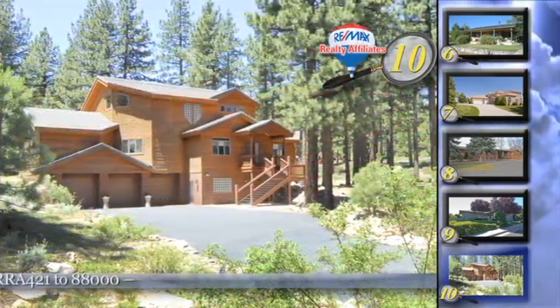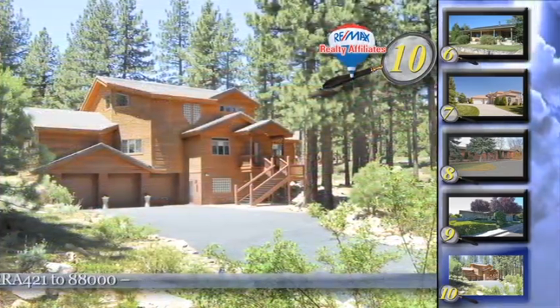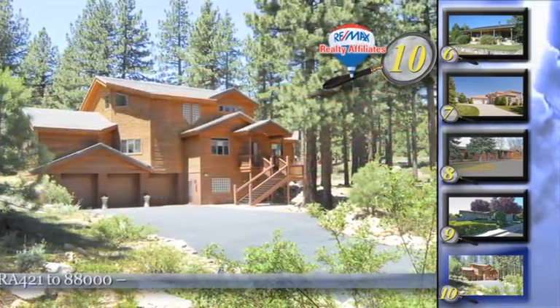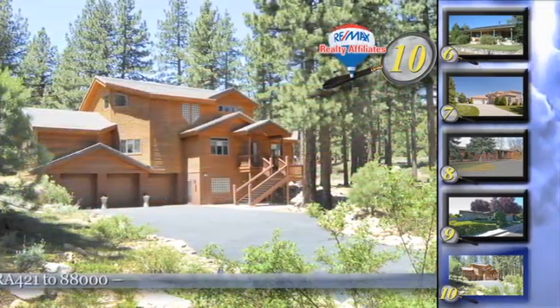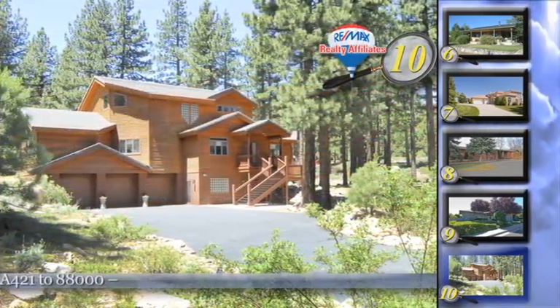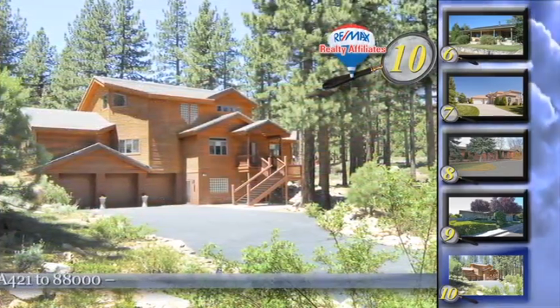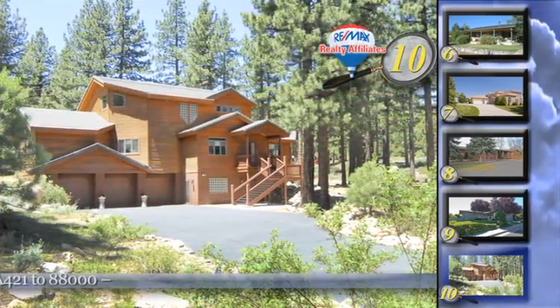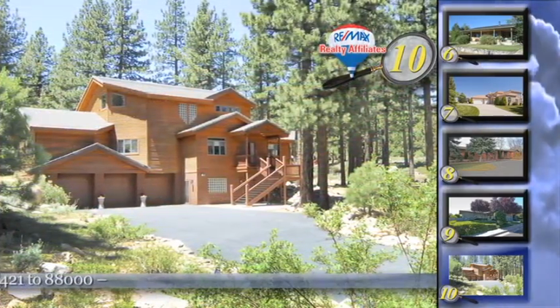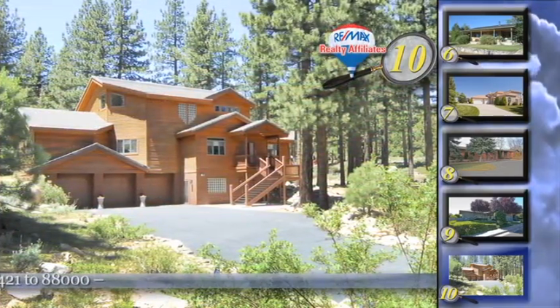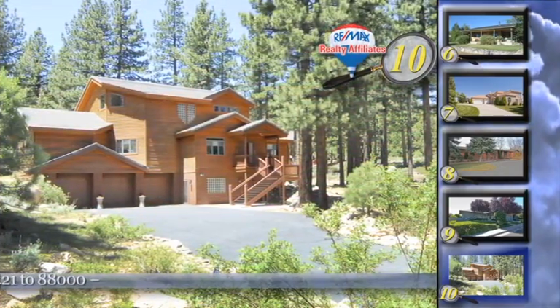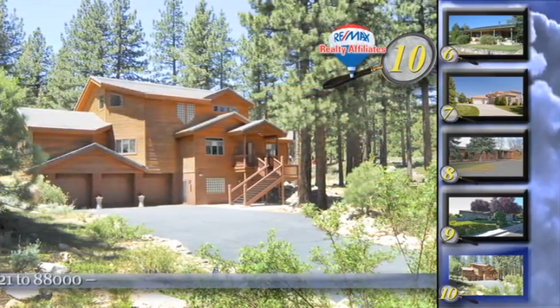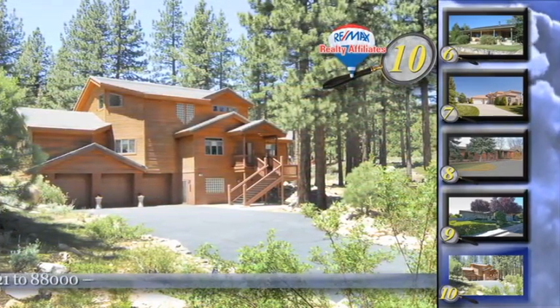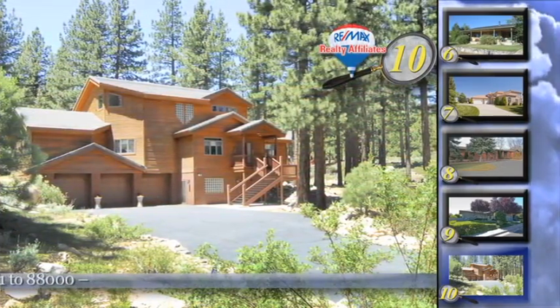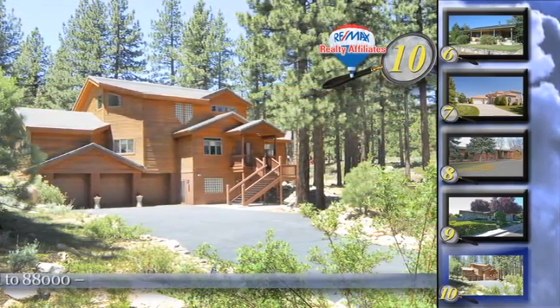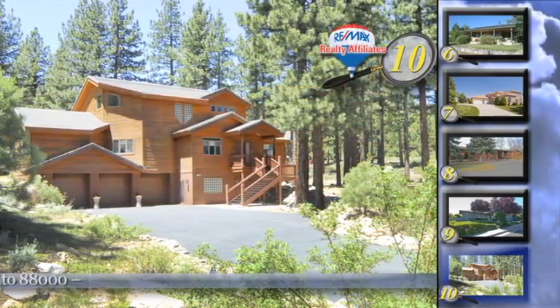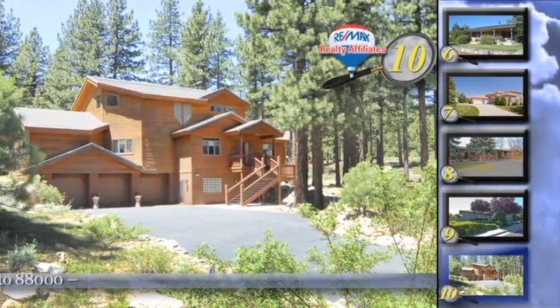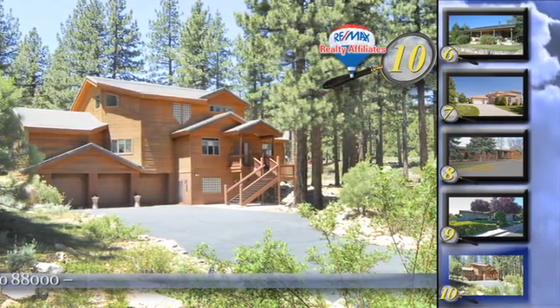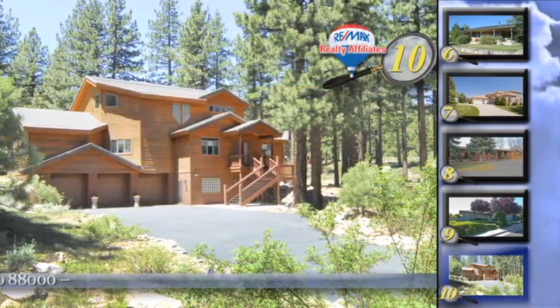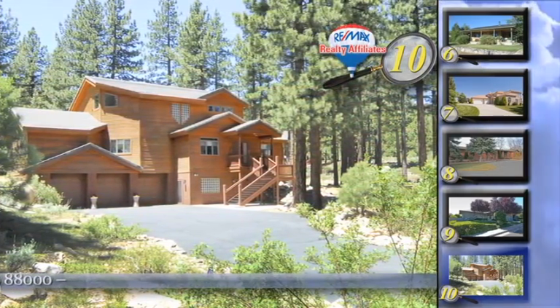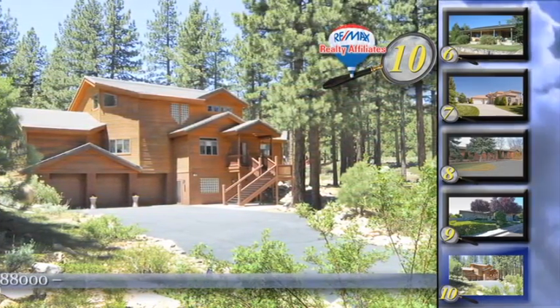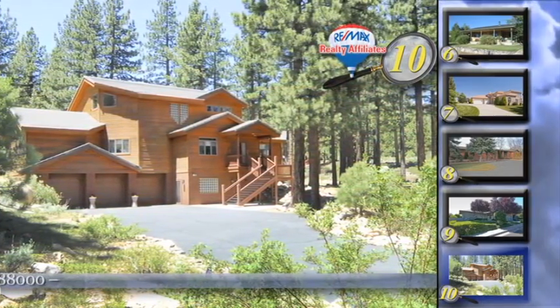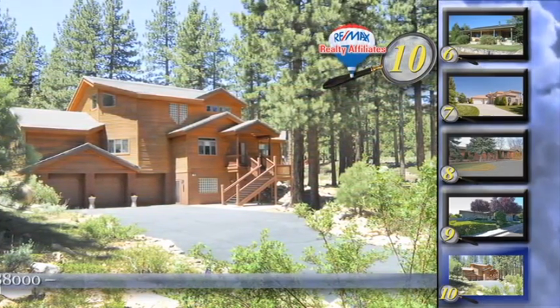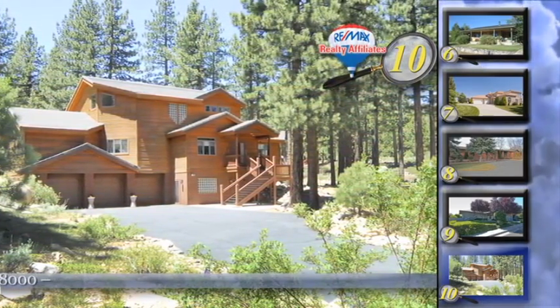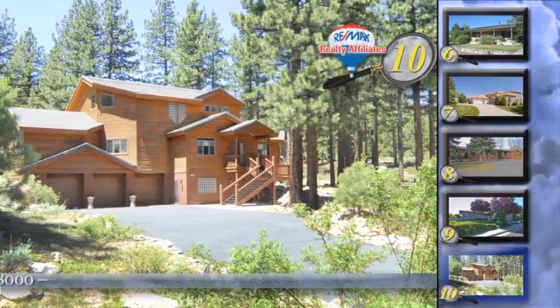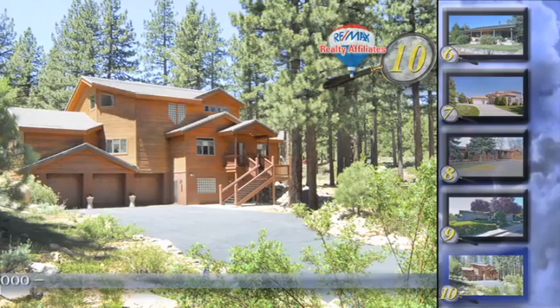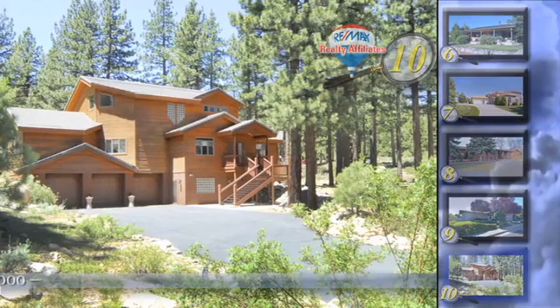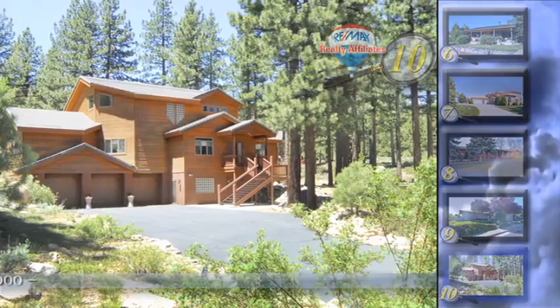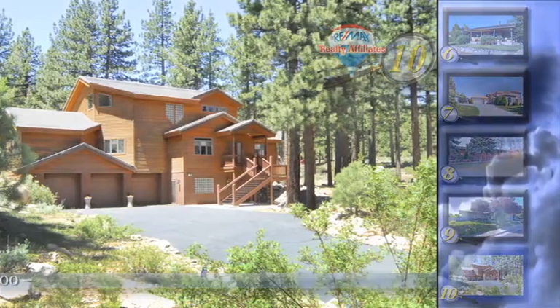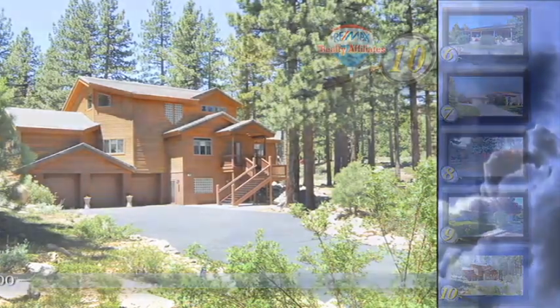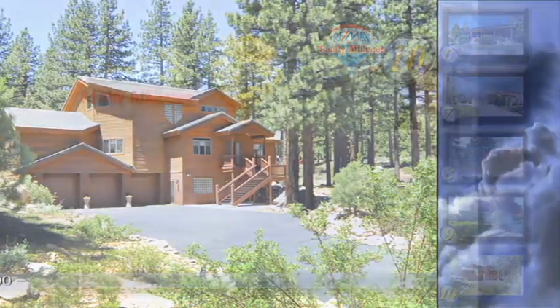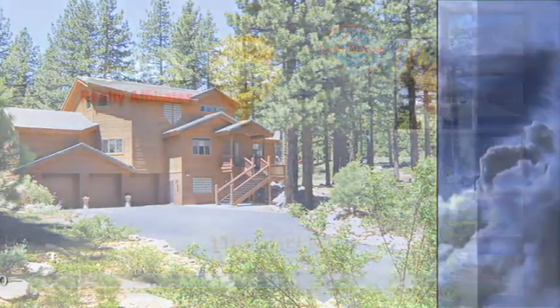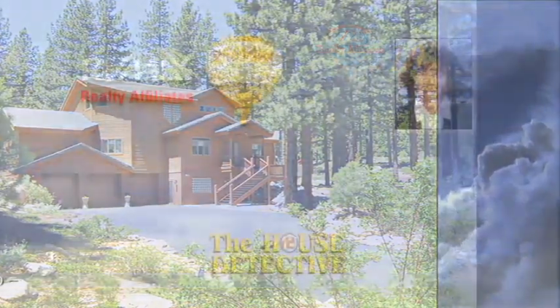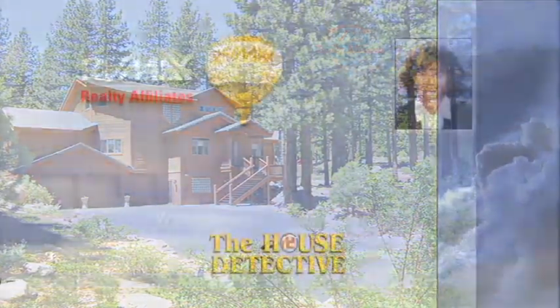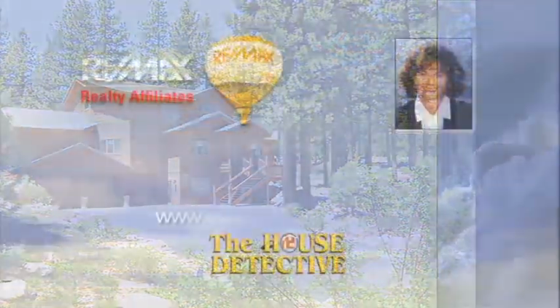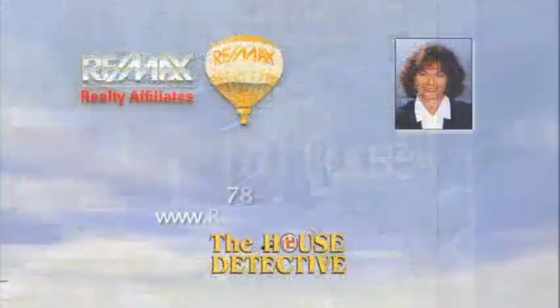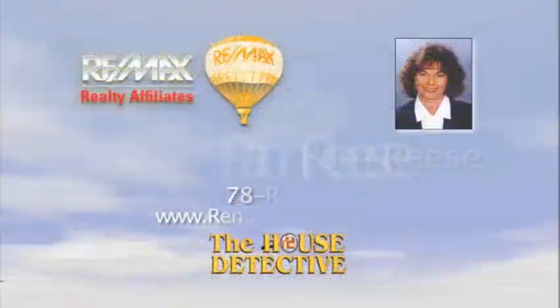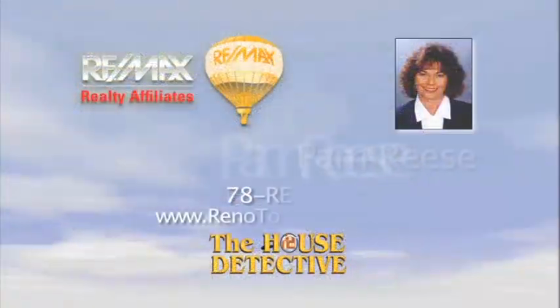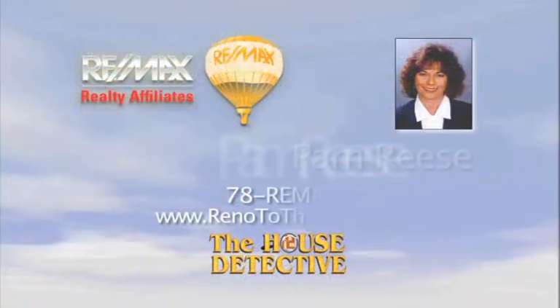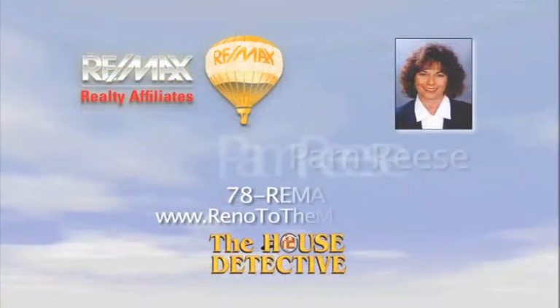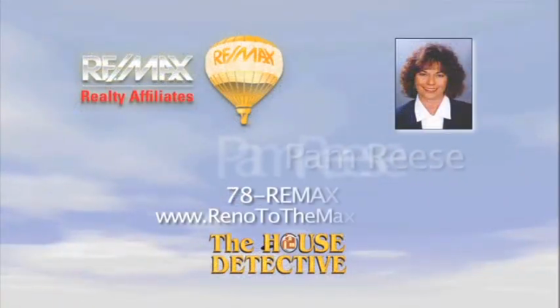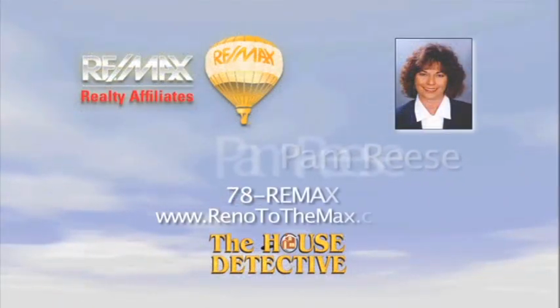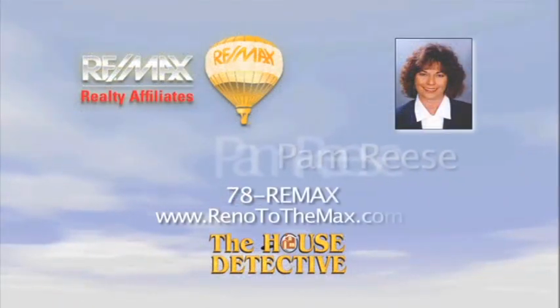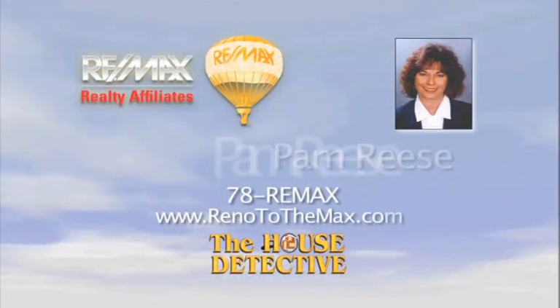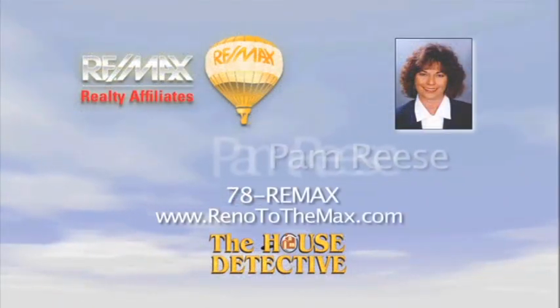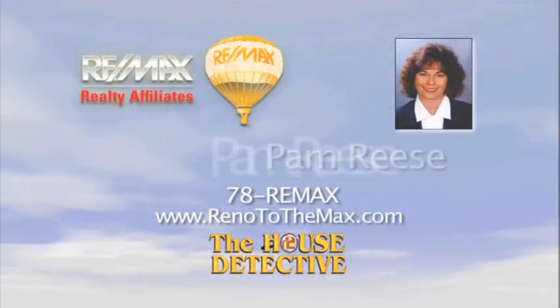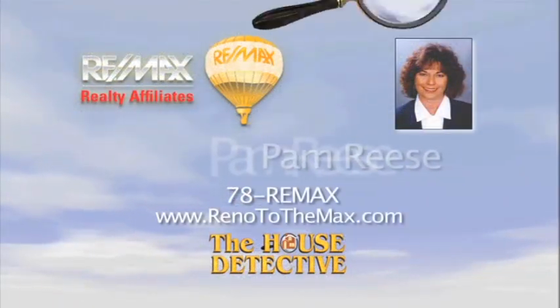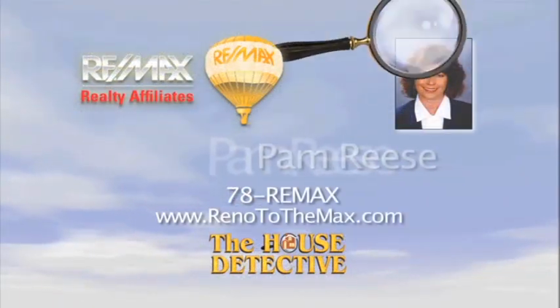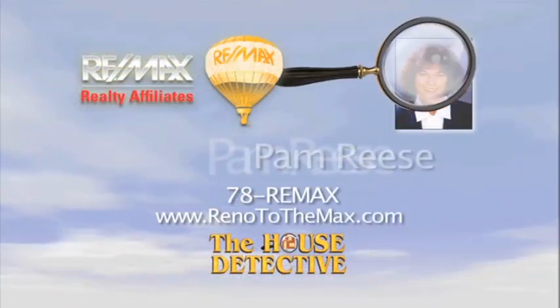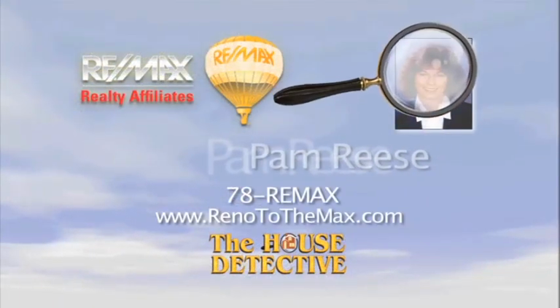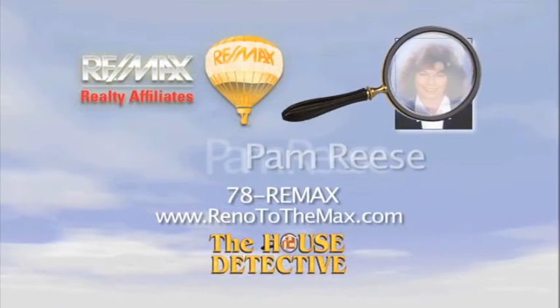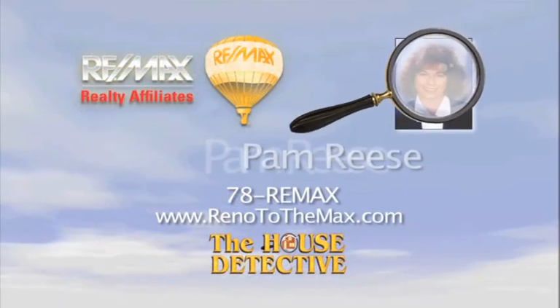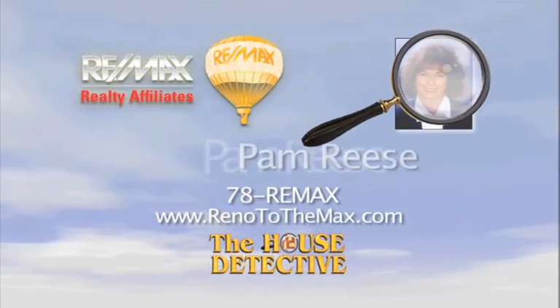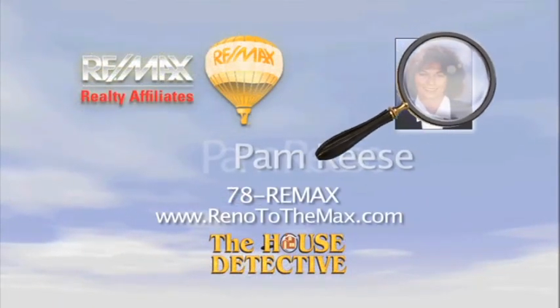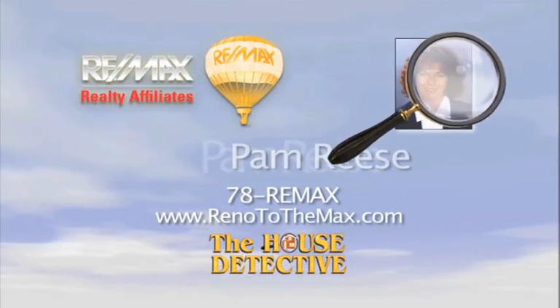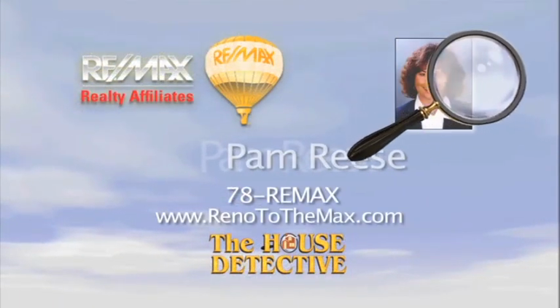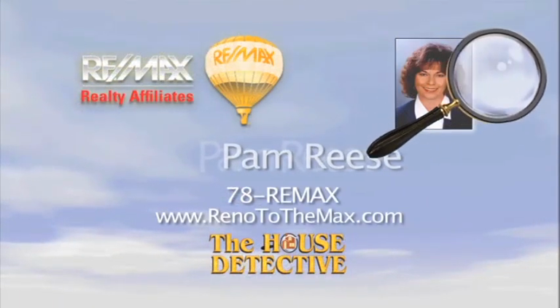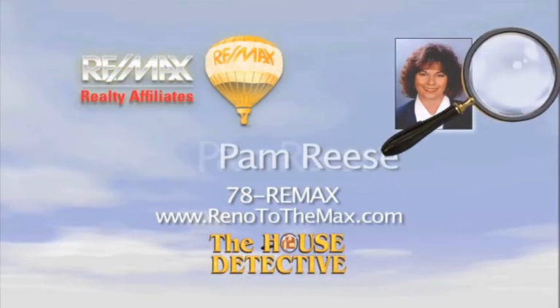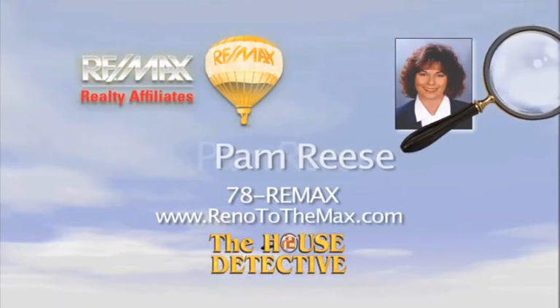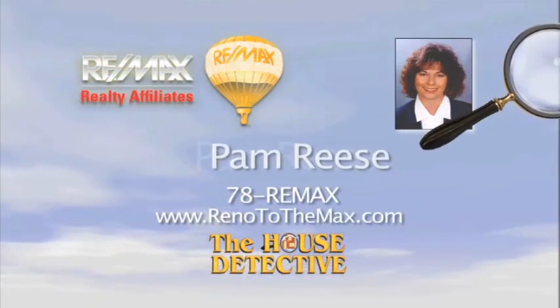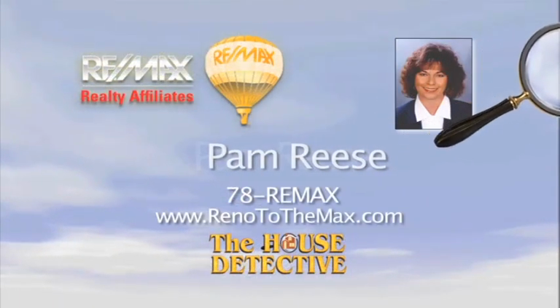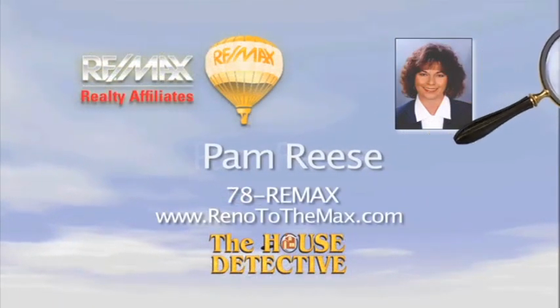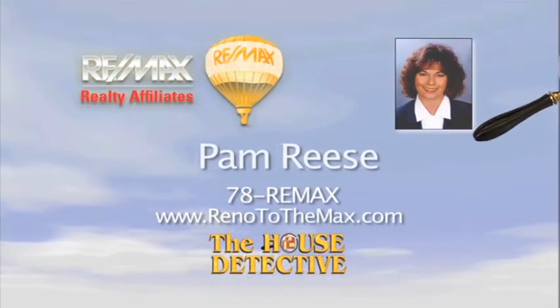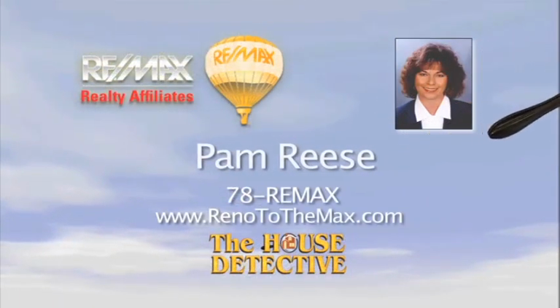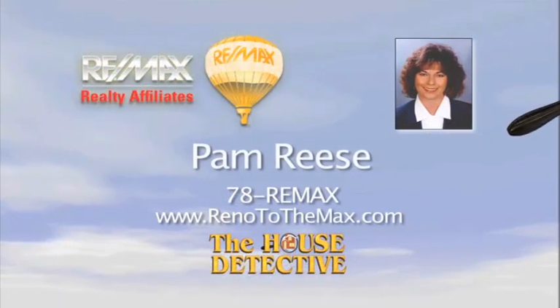The asking price is $935,000. Call Pam Reese at RE-MAX Realty Affiliates and let her show you home number ten. Pam's number is 78RE-MAX.